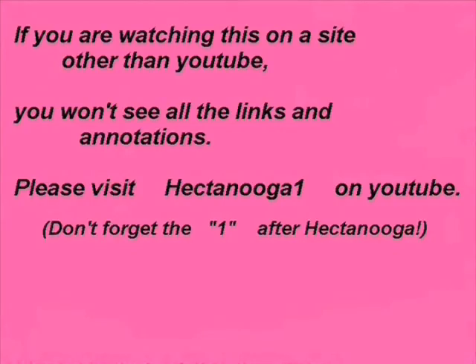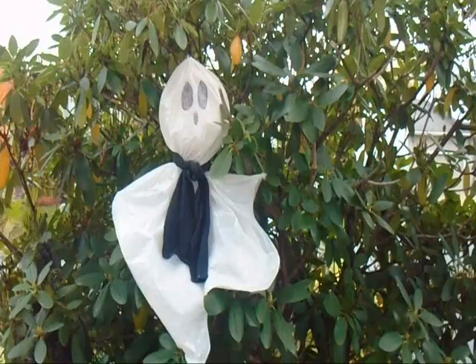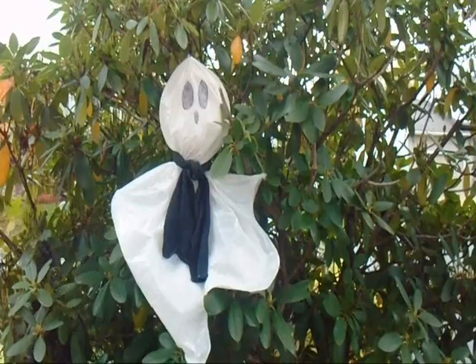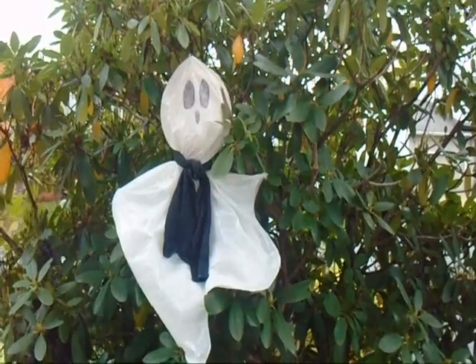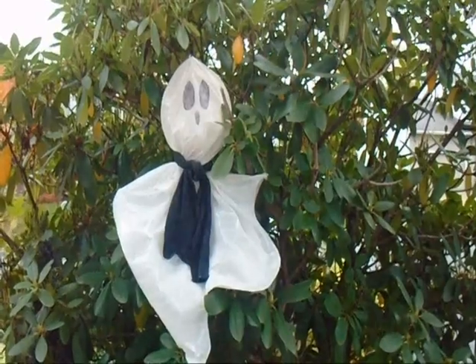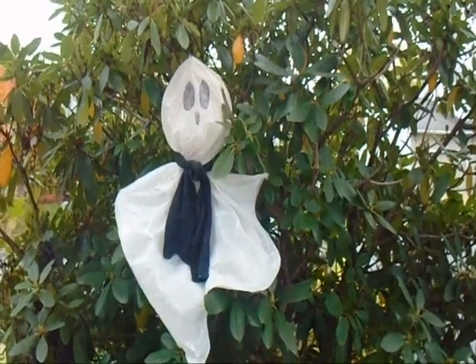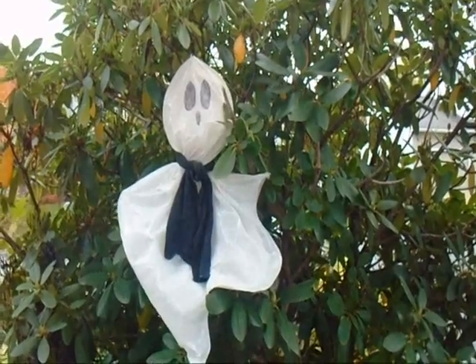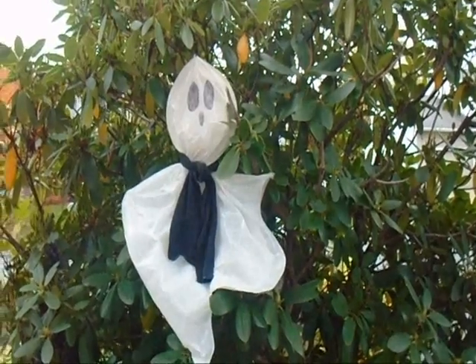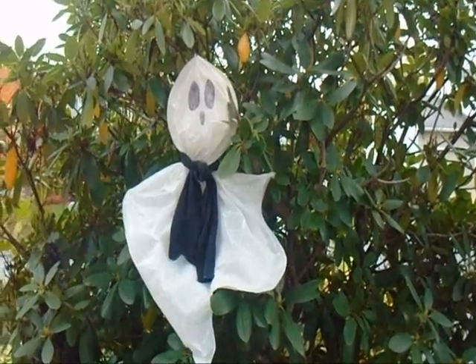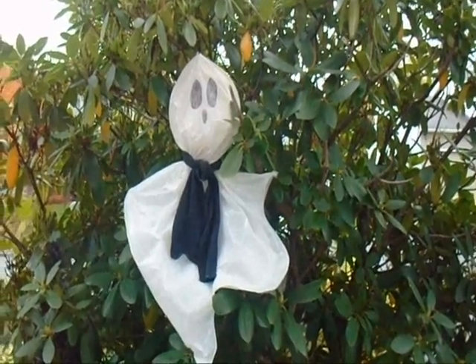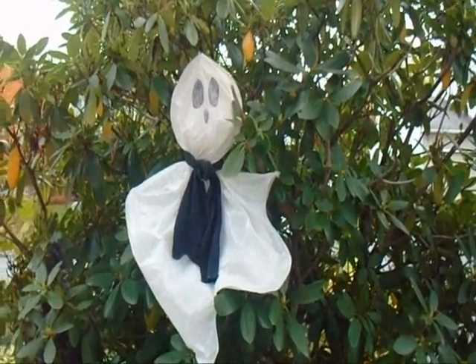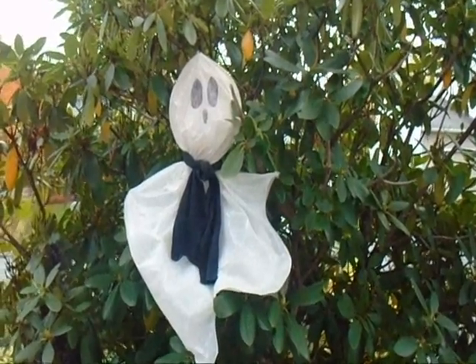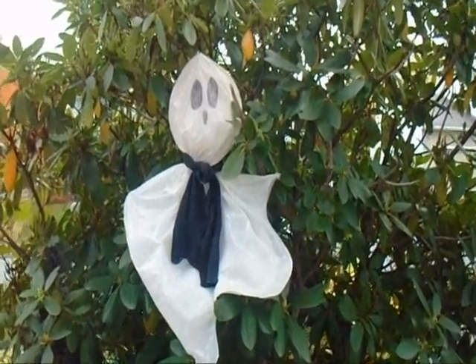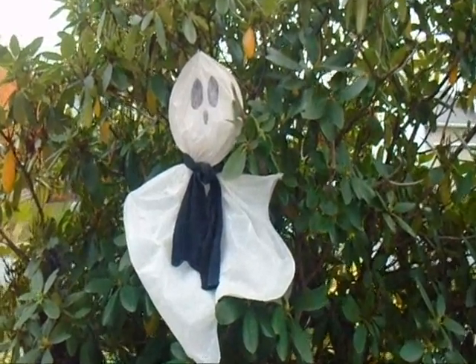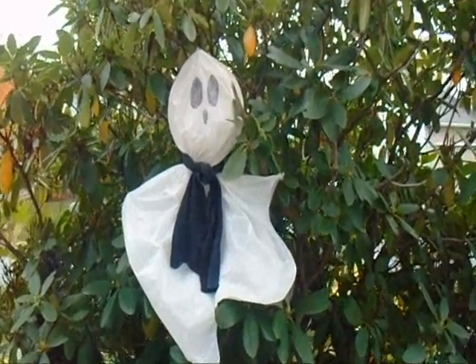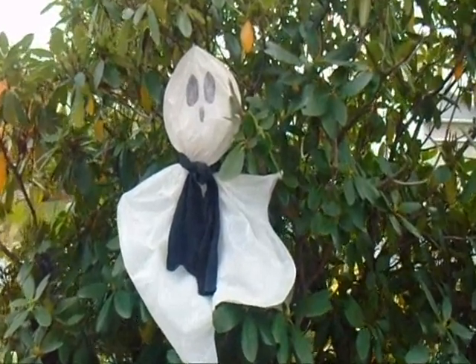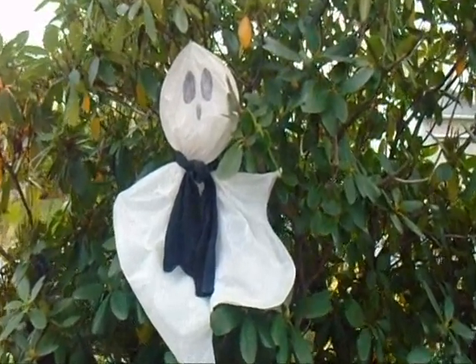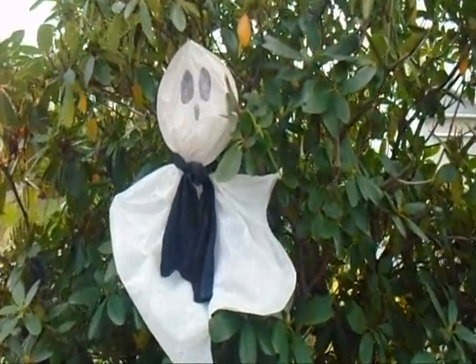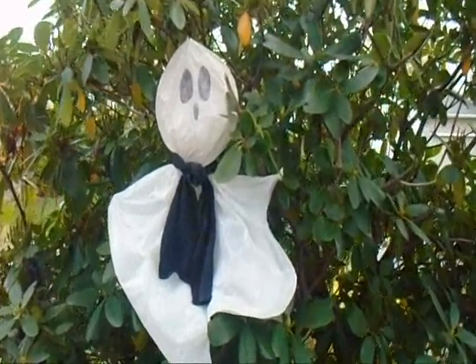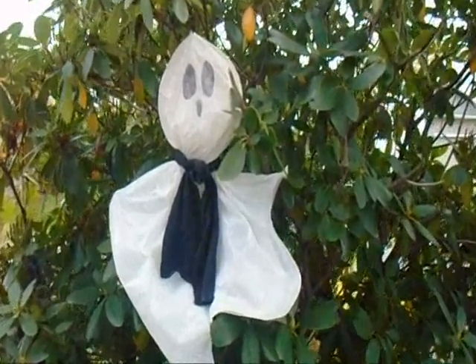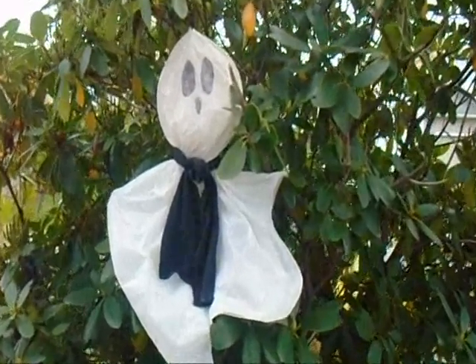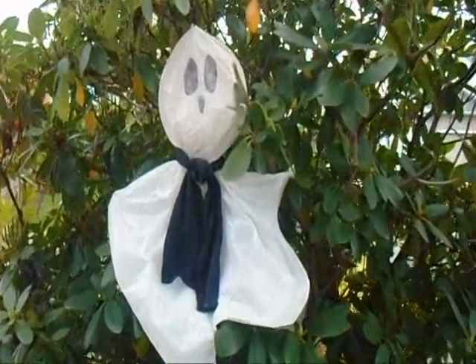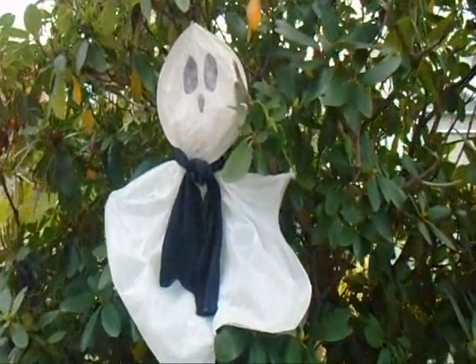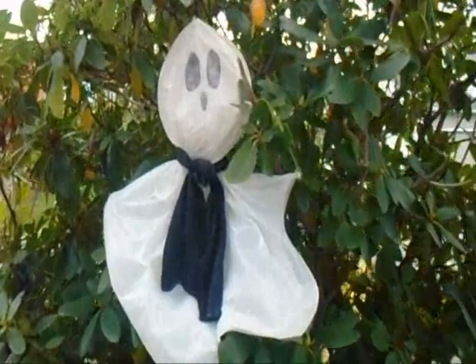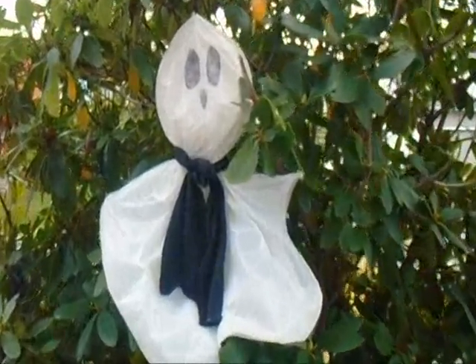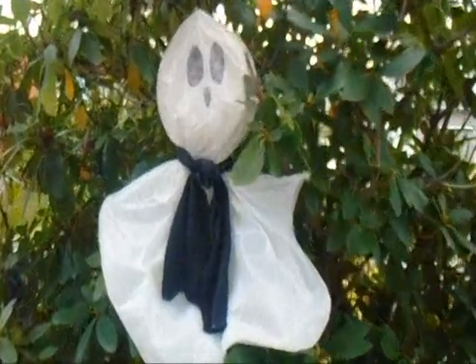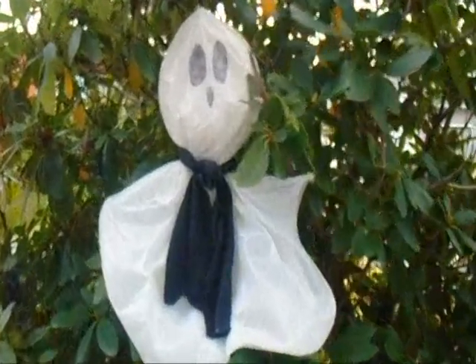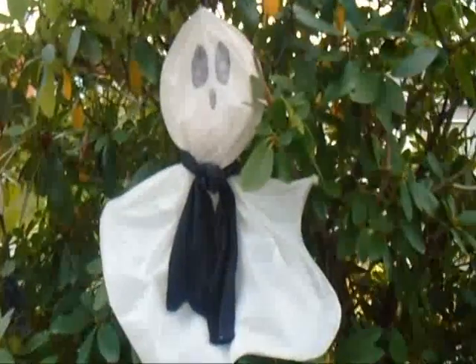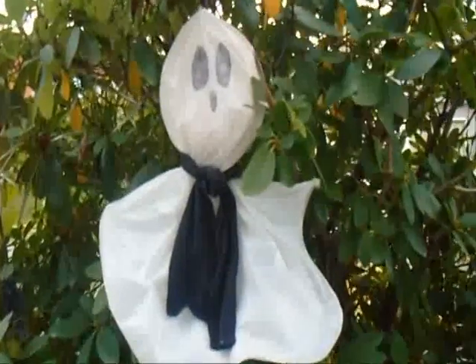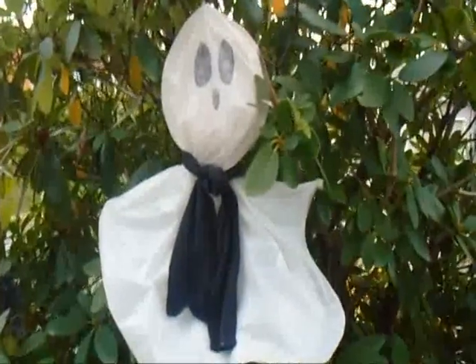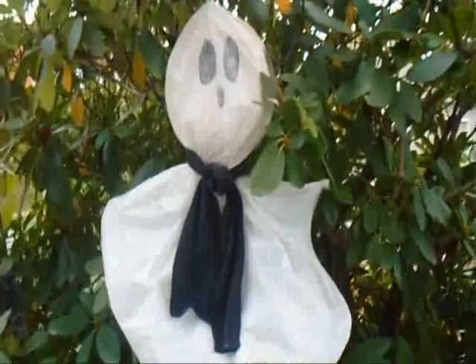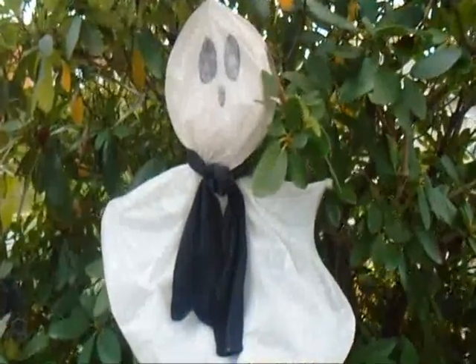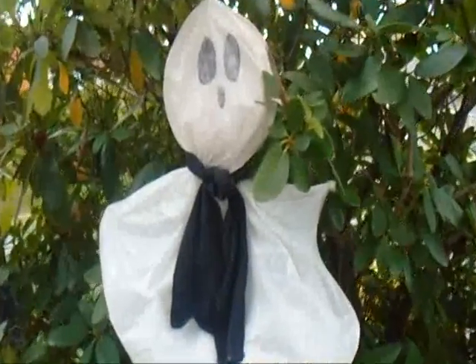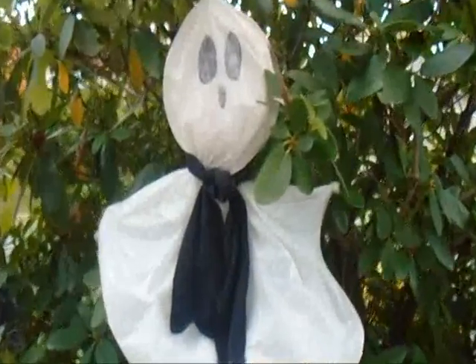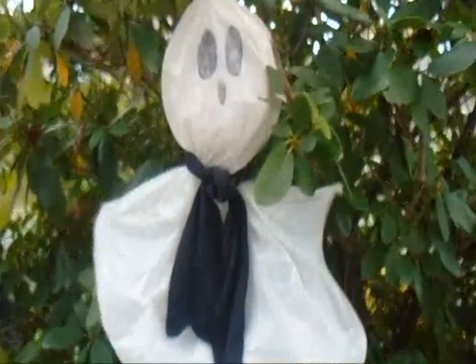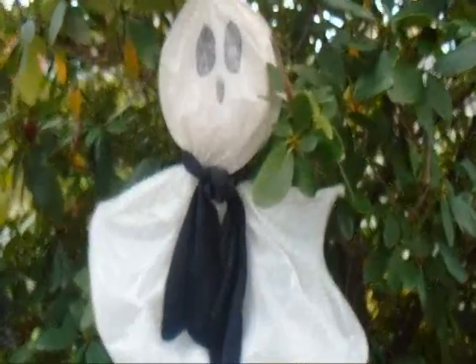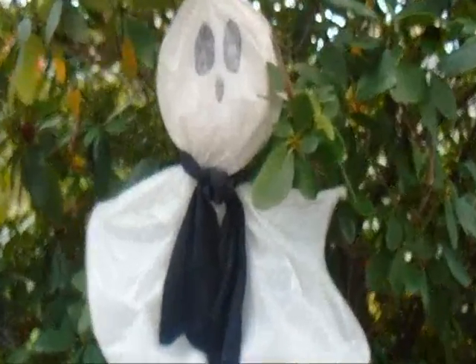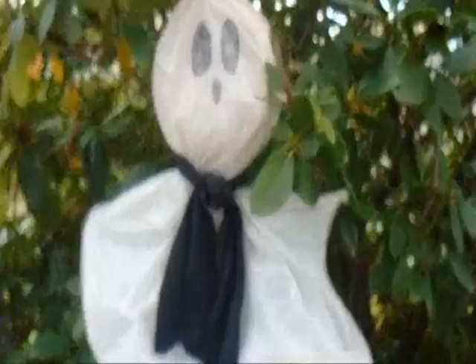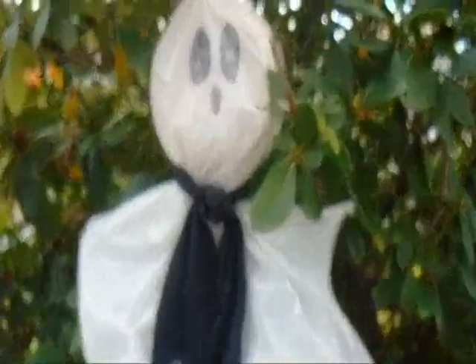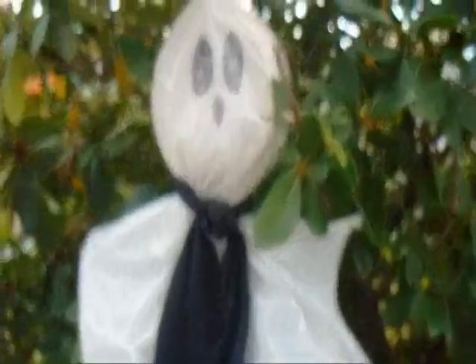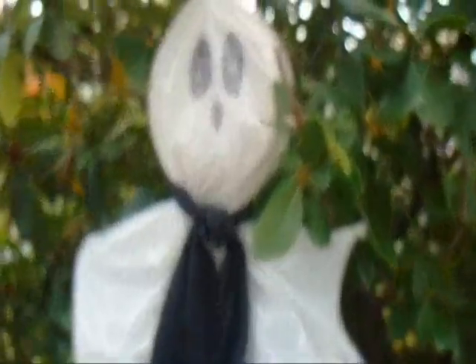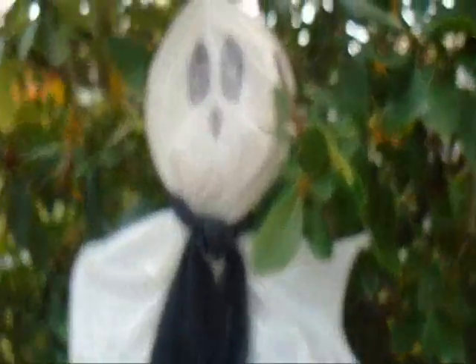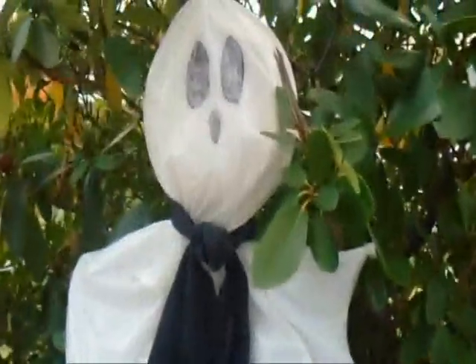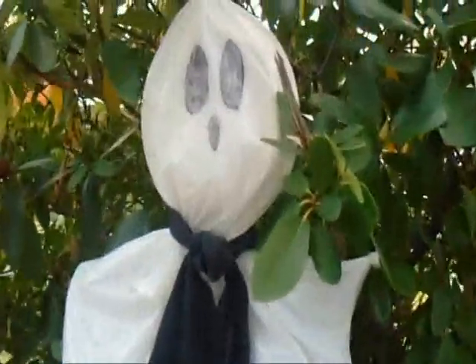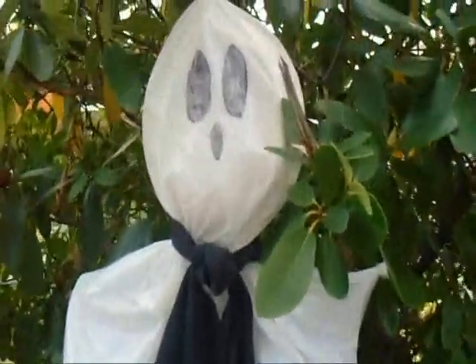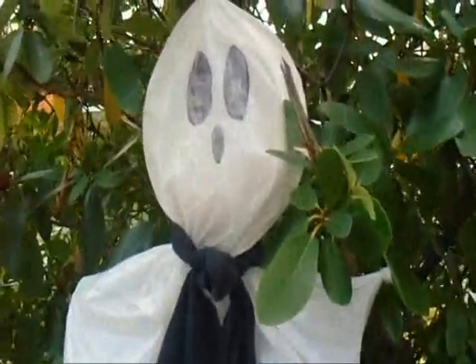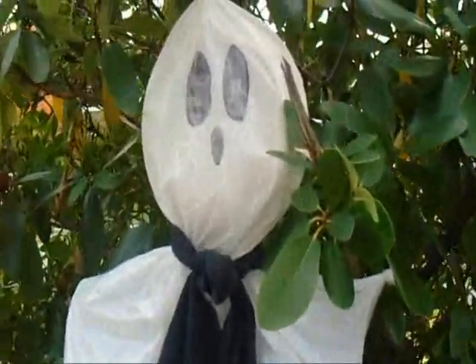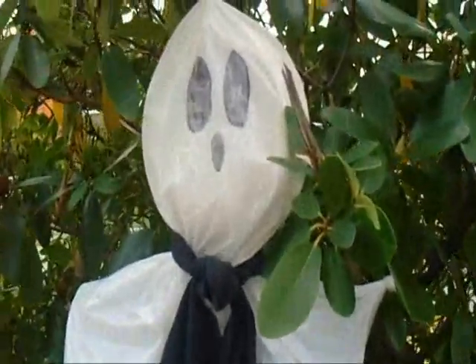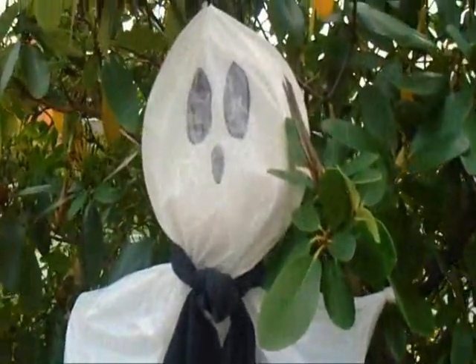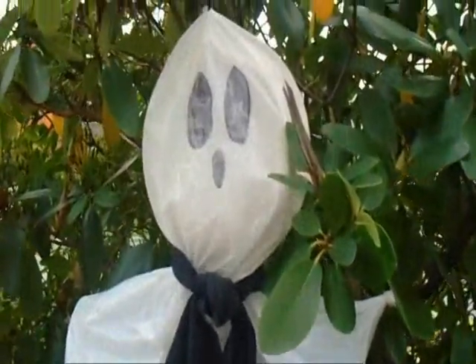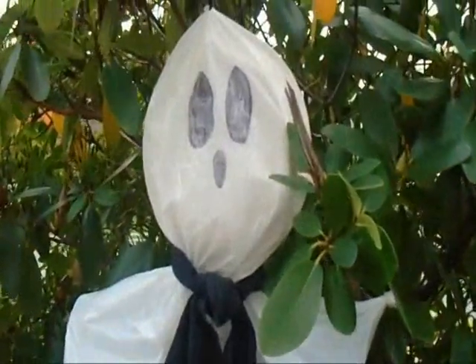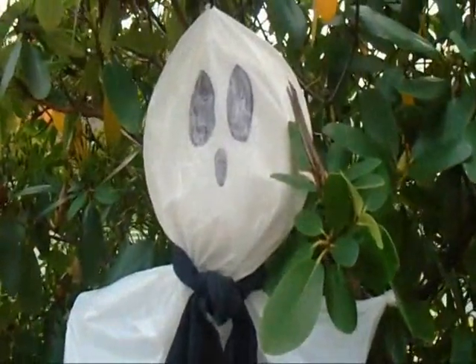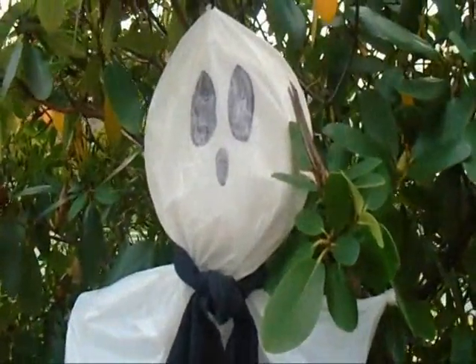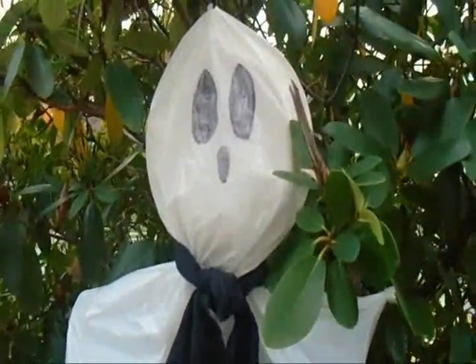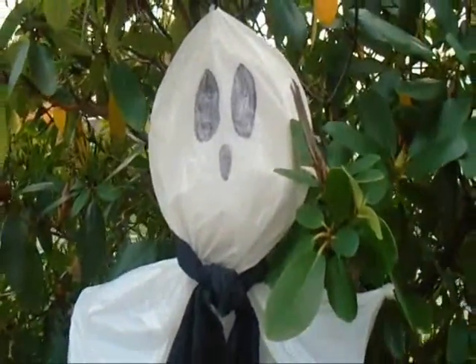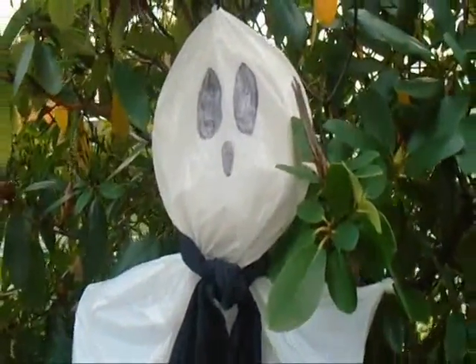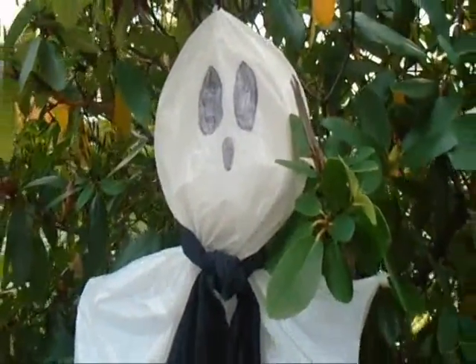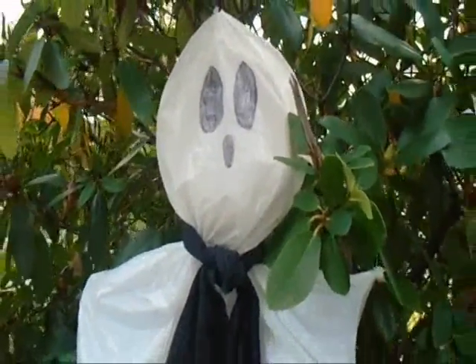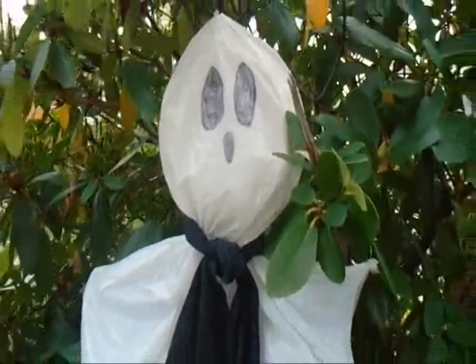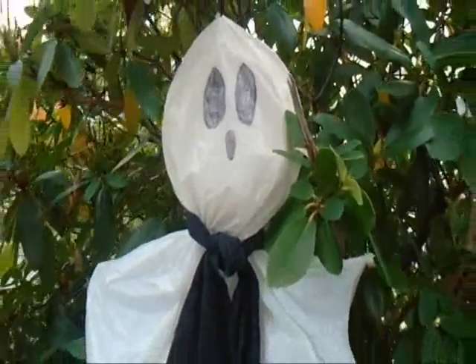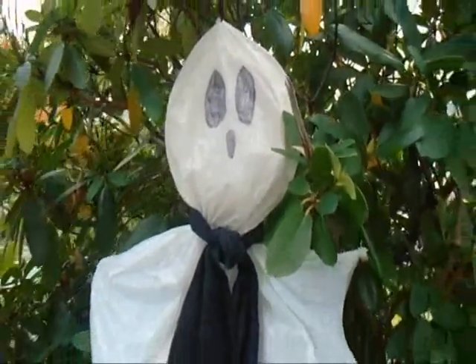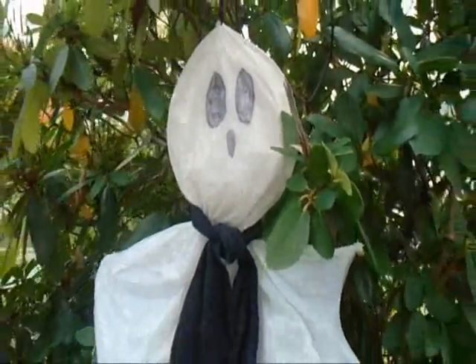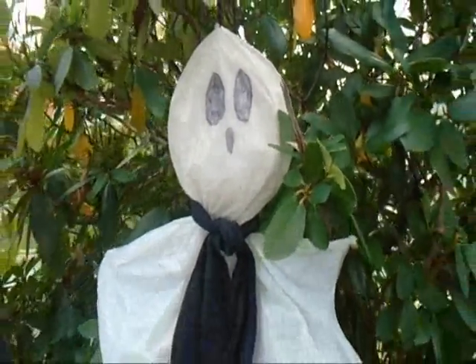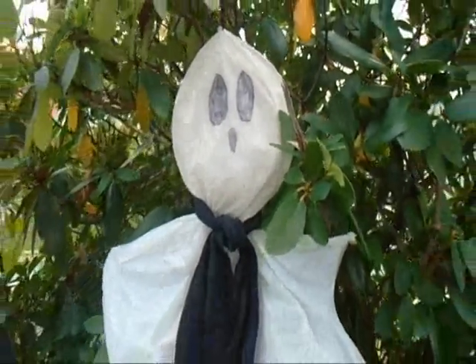Hi everyone, this is Emmy, and today I'm going to show you how you can make this quick and easy ghost that you can put in your bushes on Halloween night.